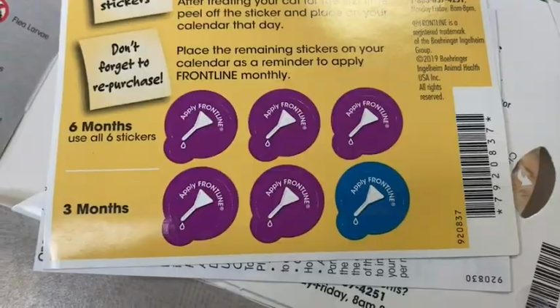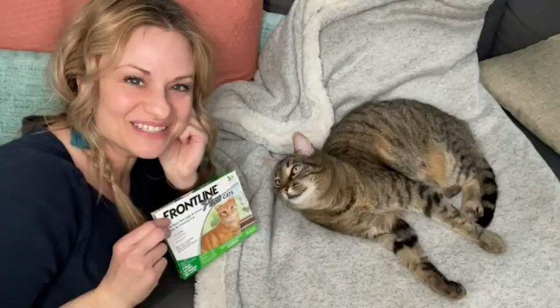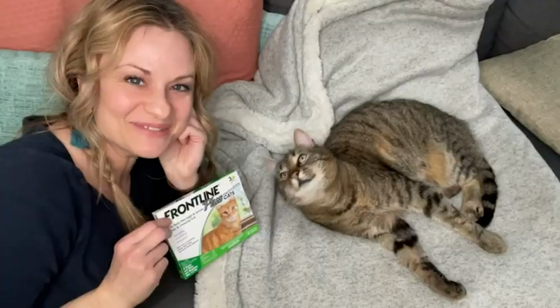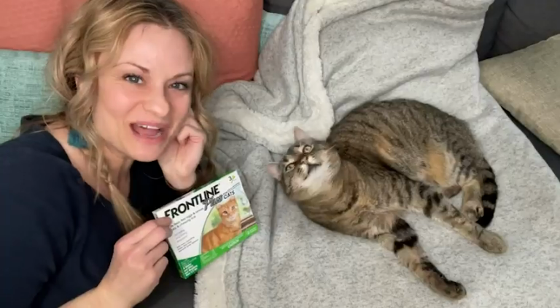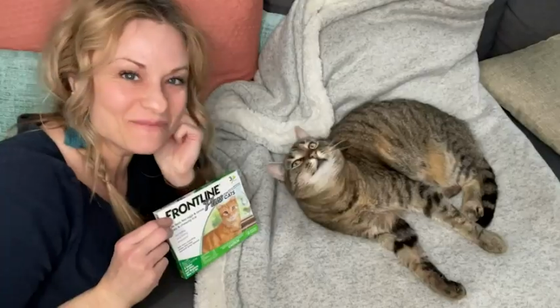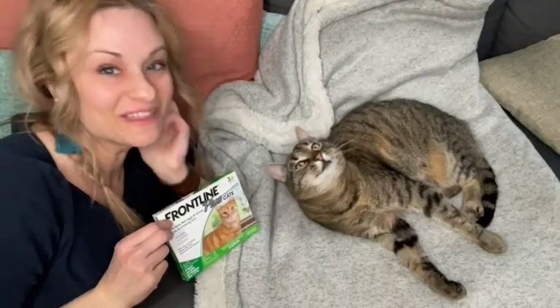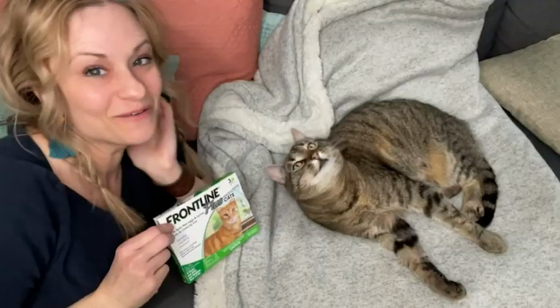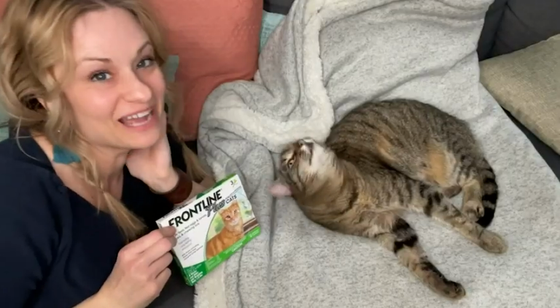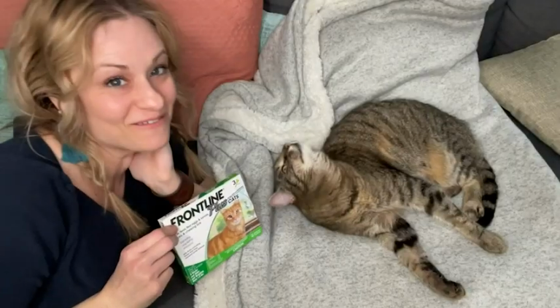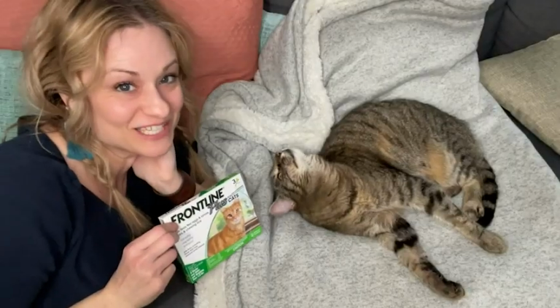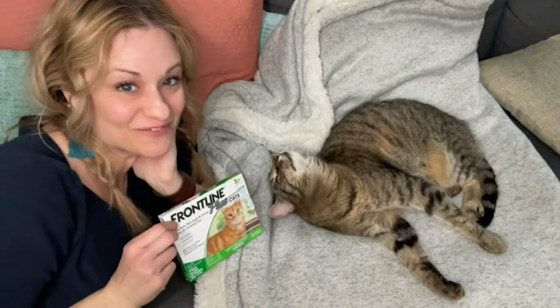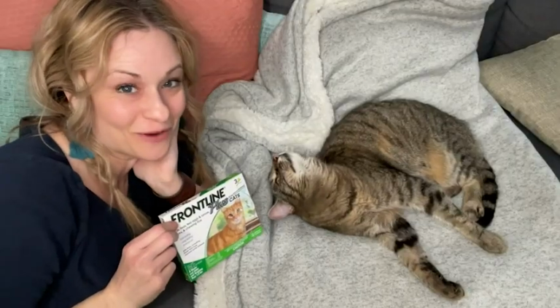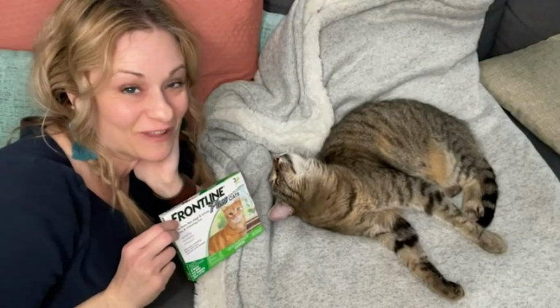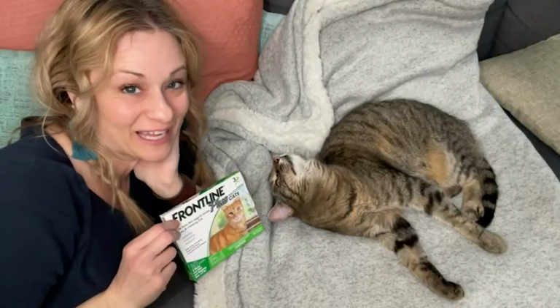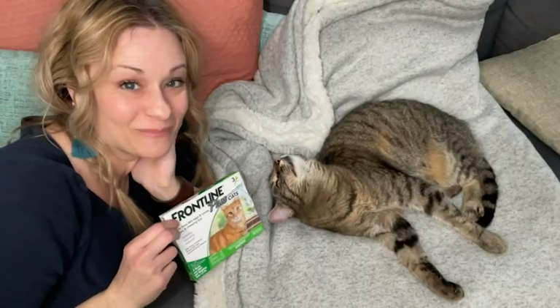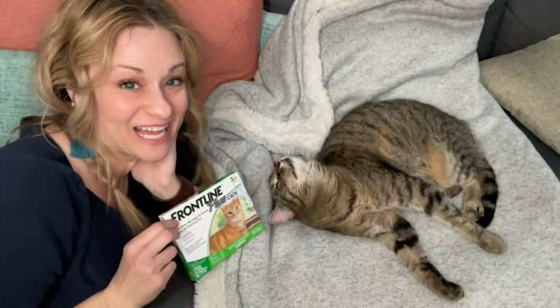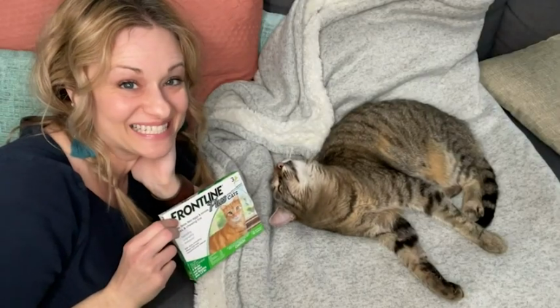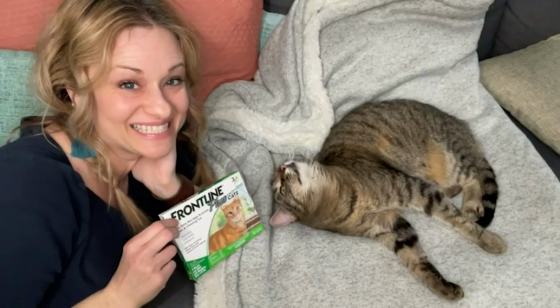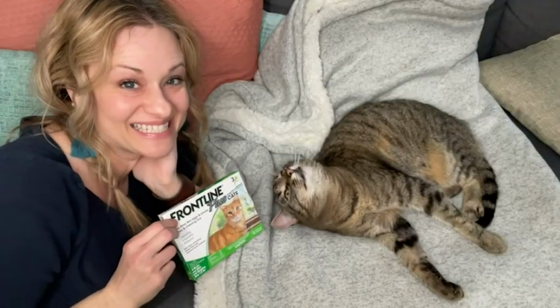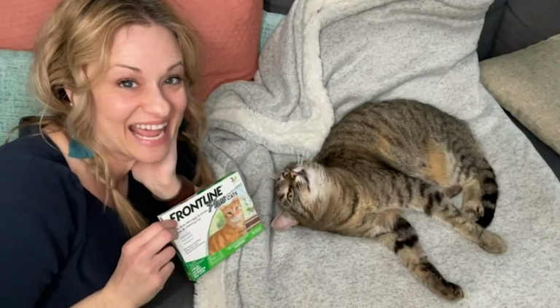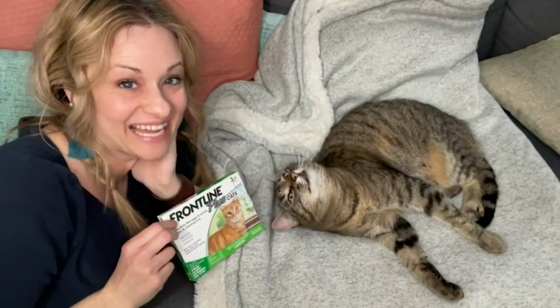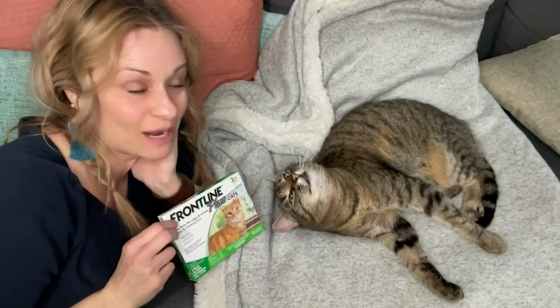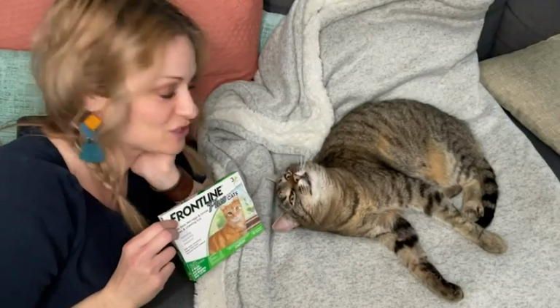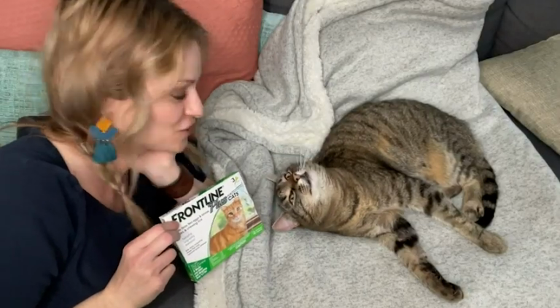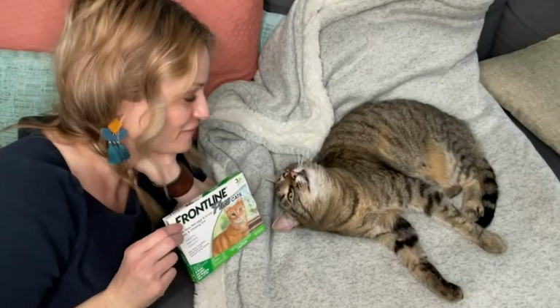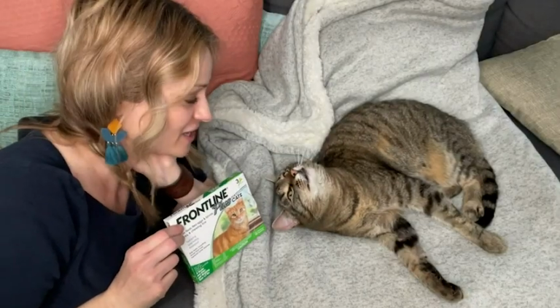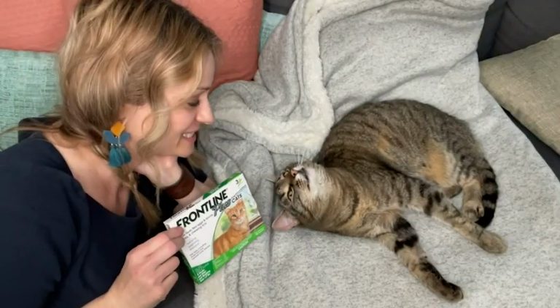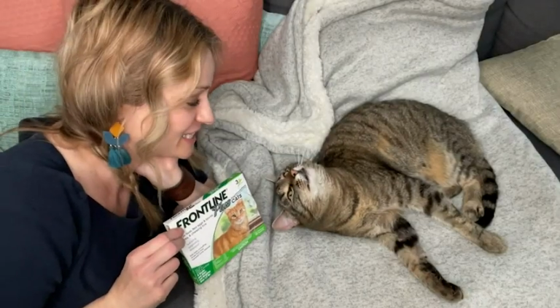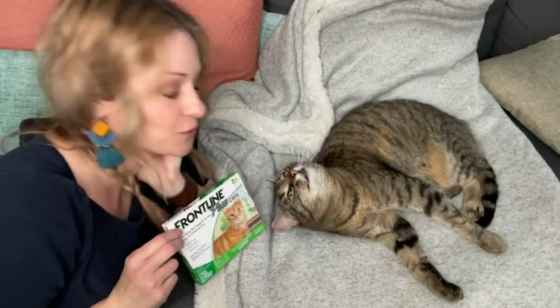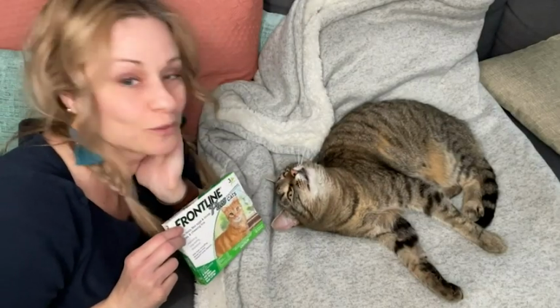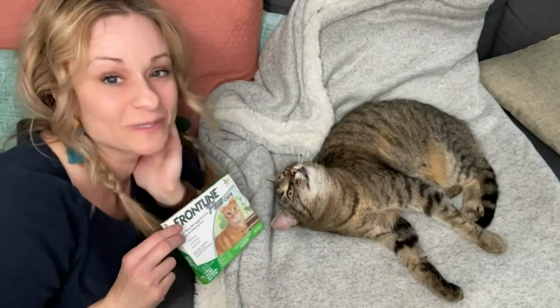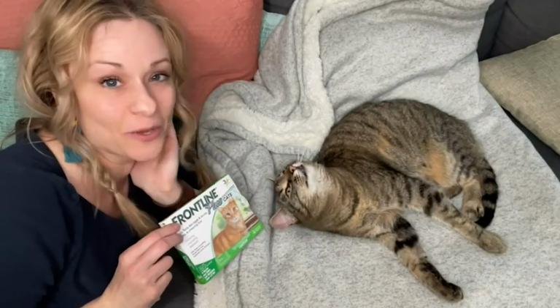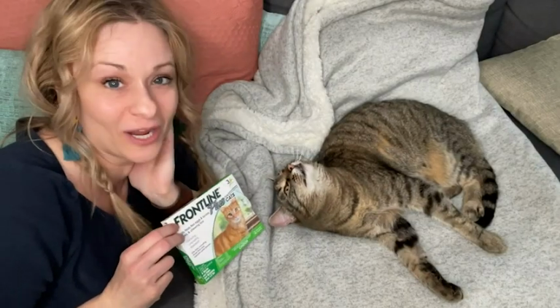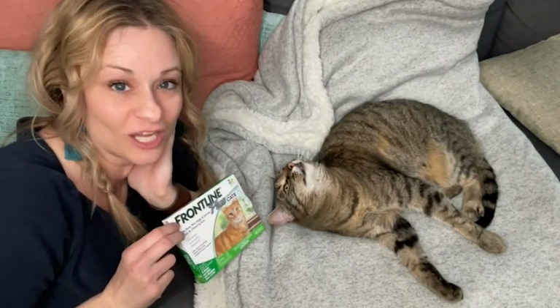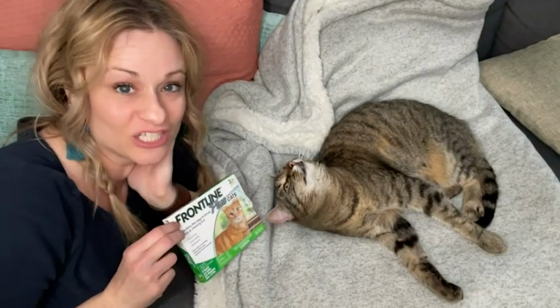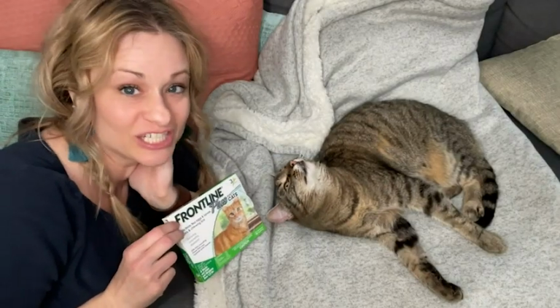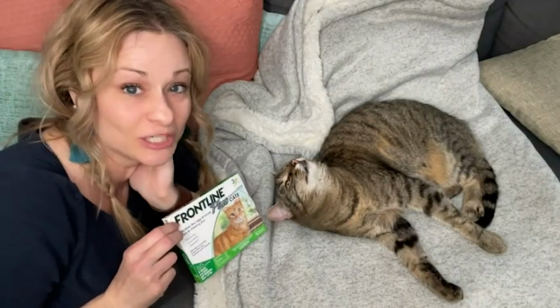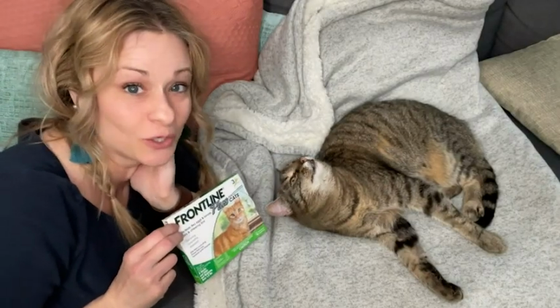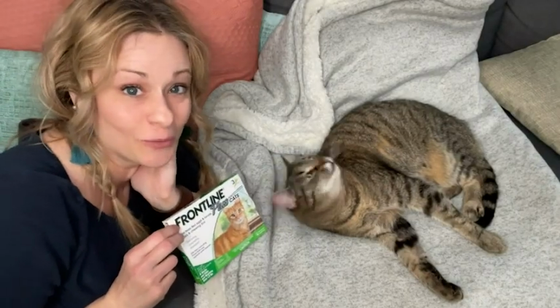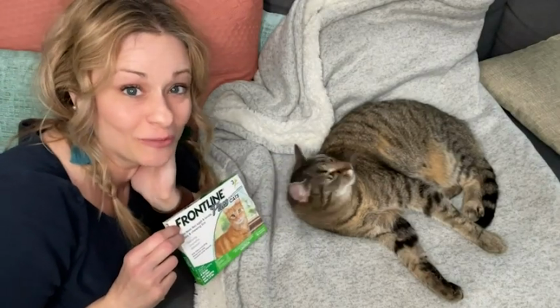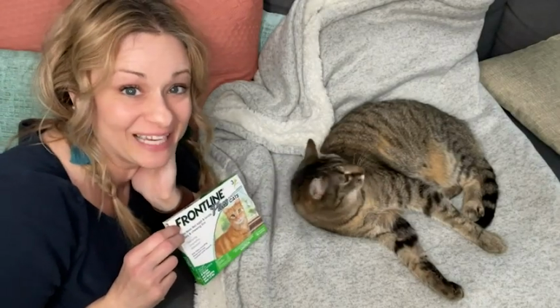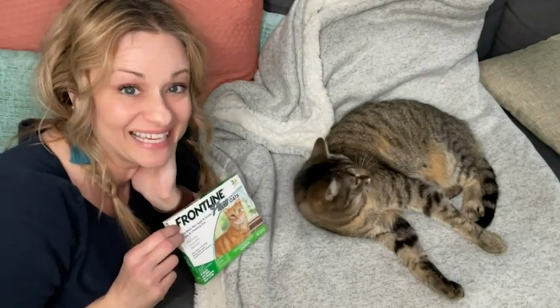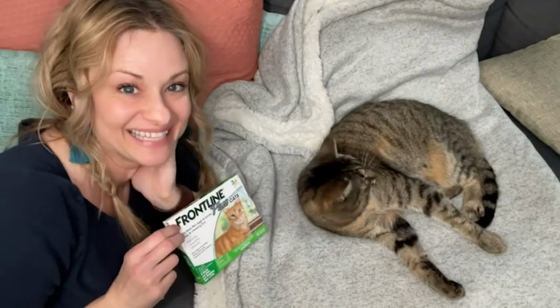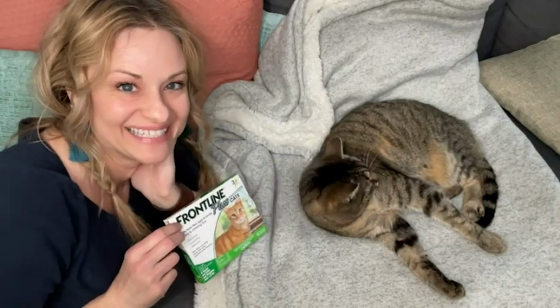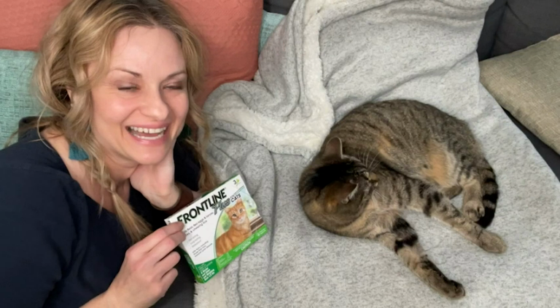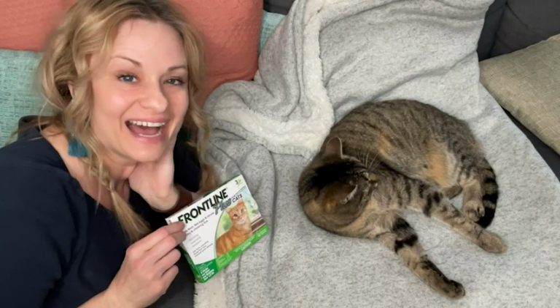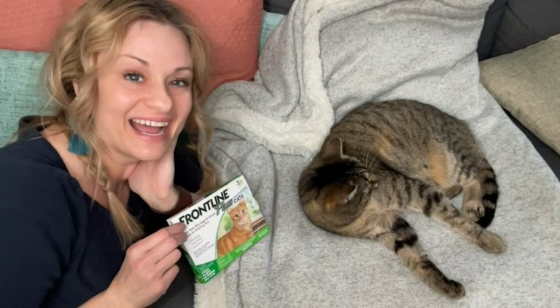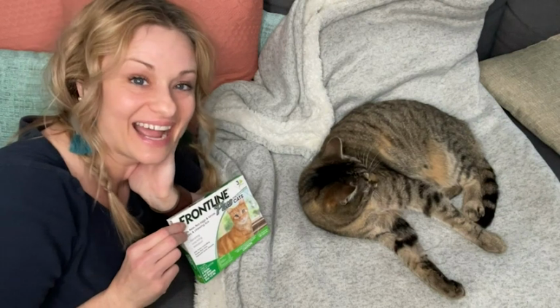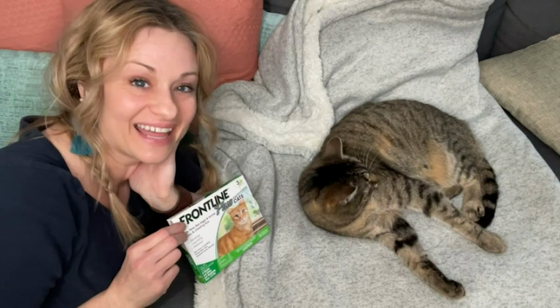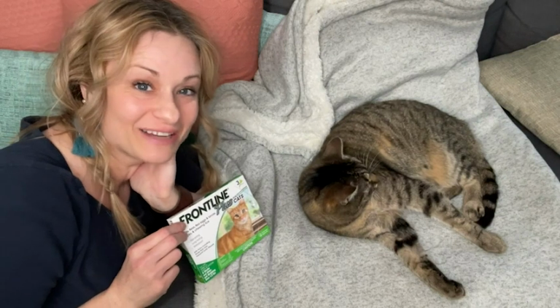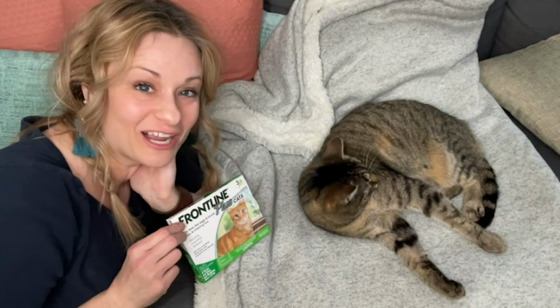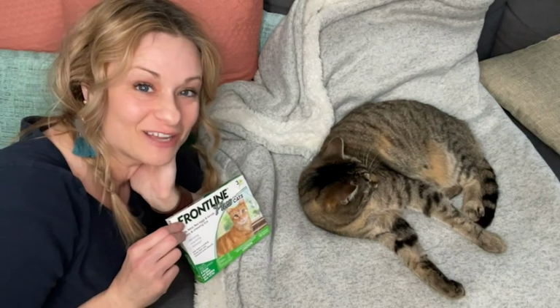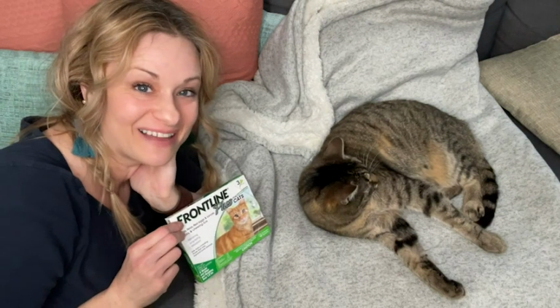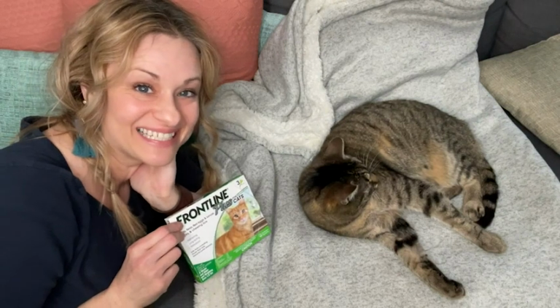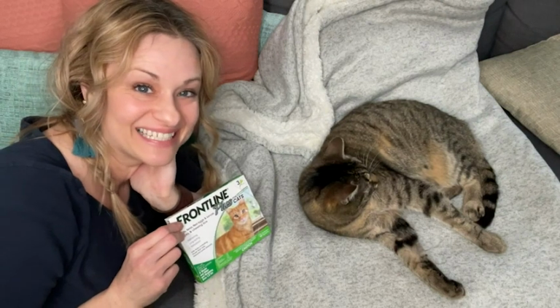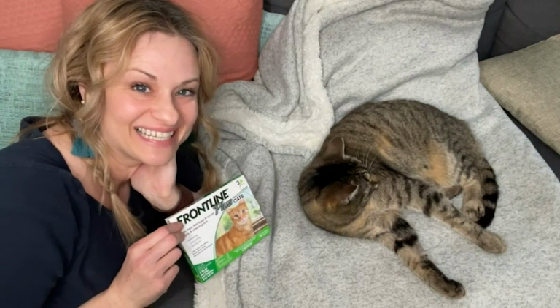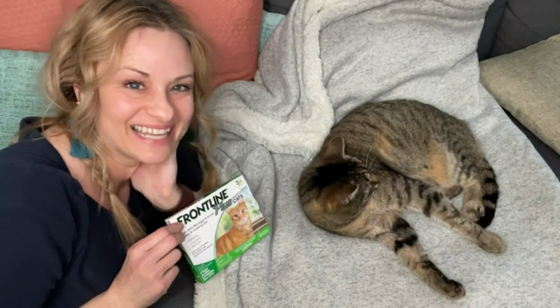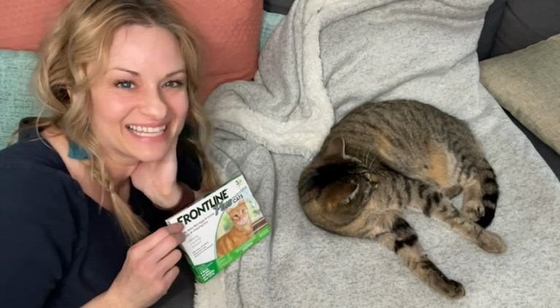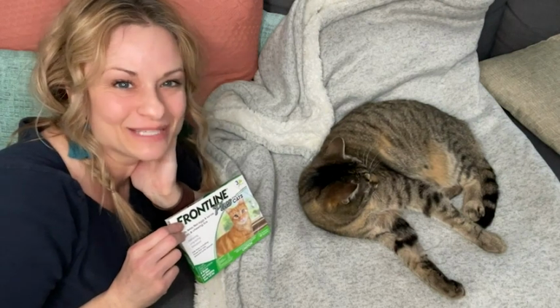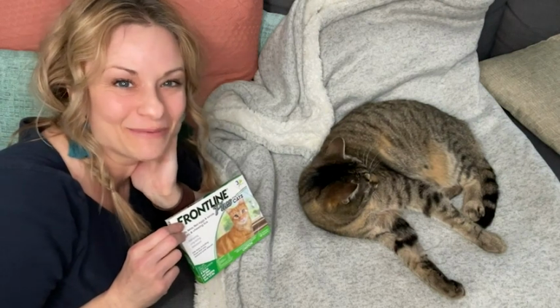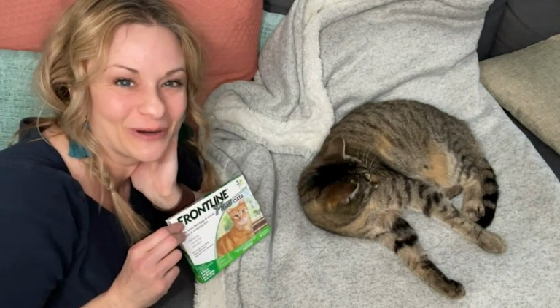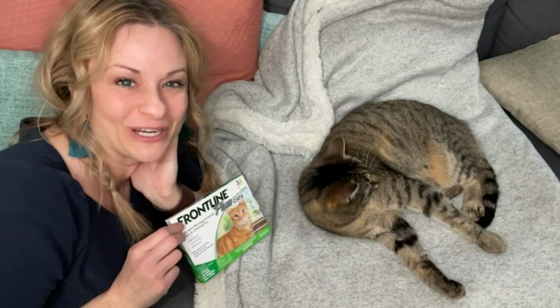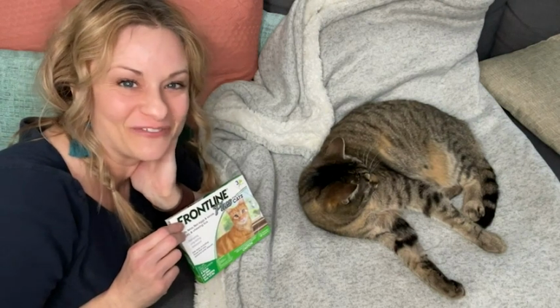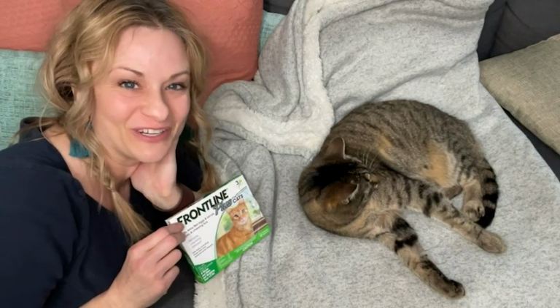I'm so happy that we have this Frontline Plus, and I'm sure if Elsie knew what was going on she'd agree with me. I highly recommend it, and that's my point of view.